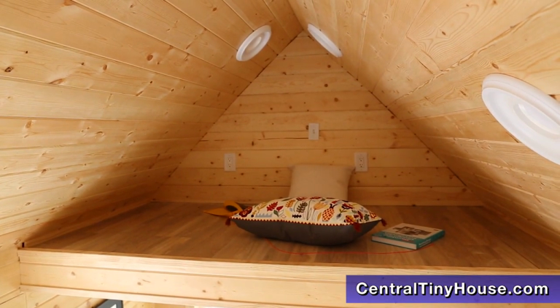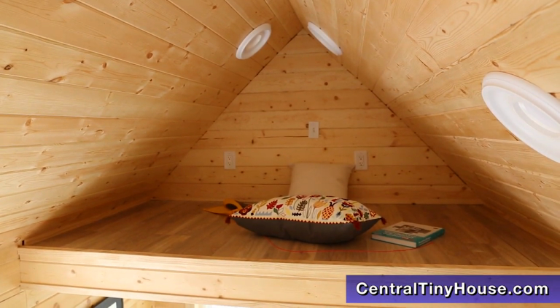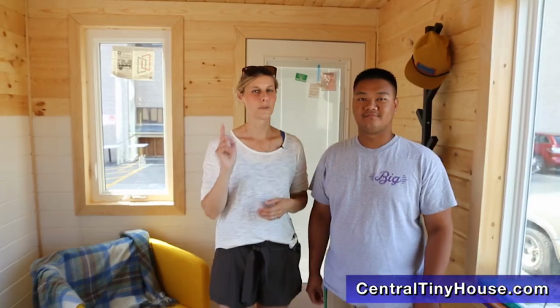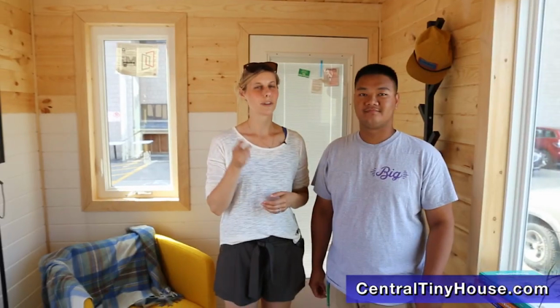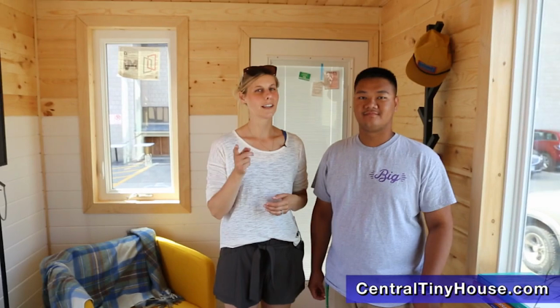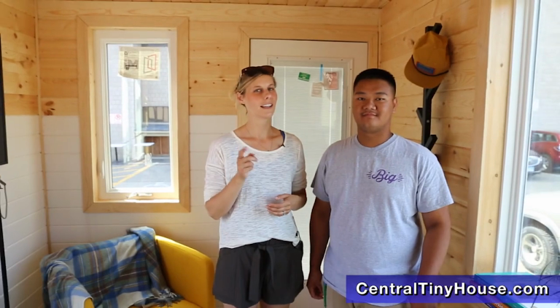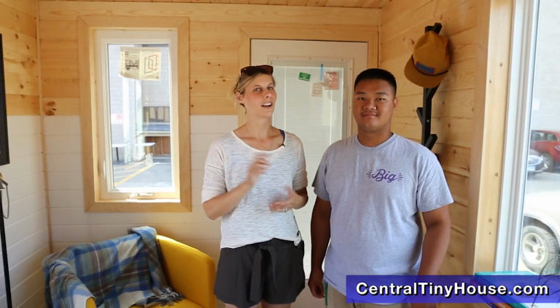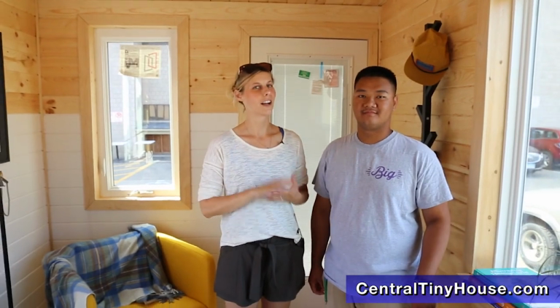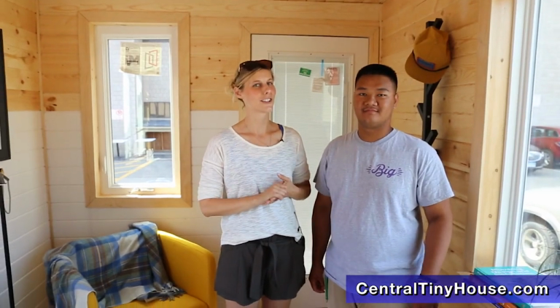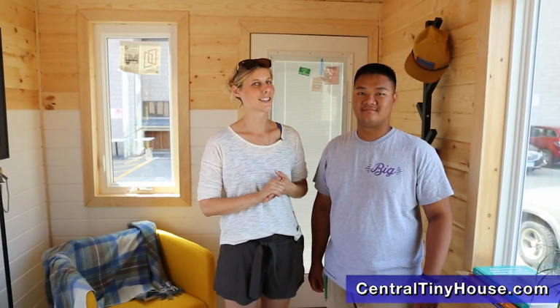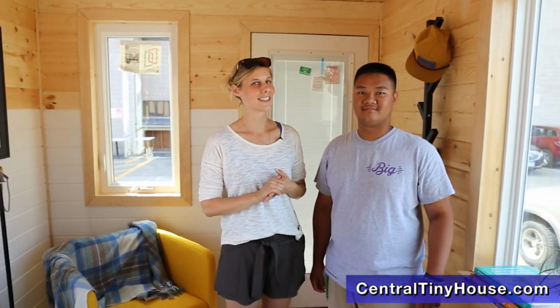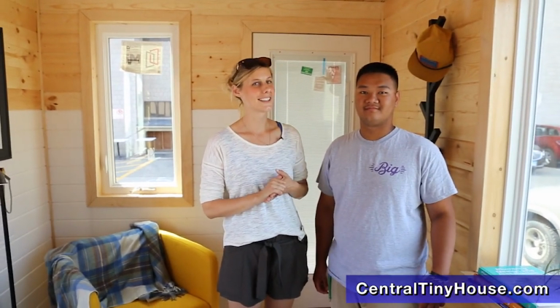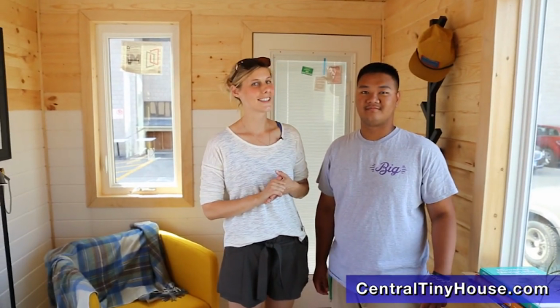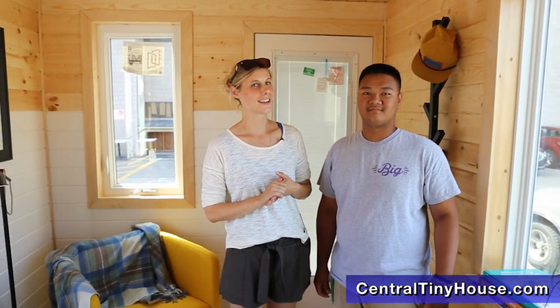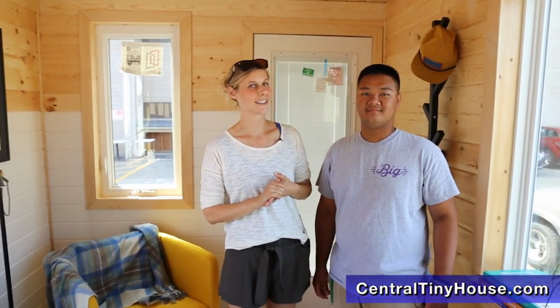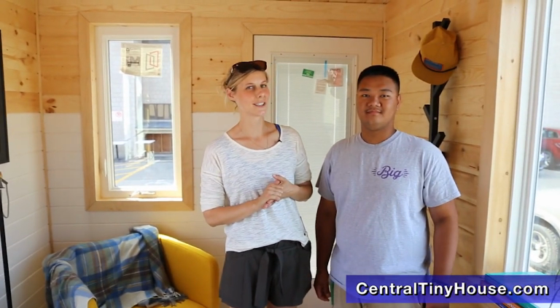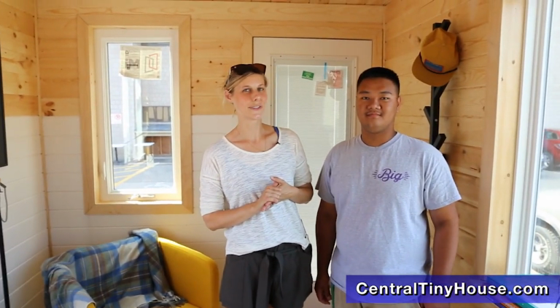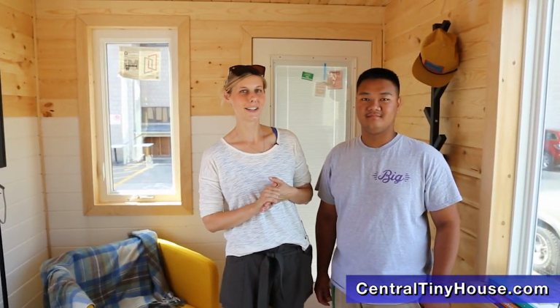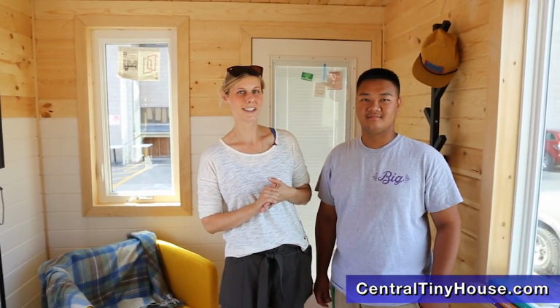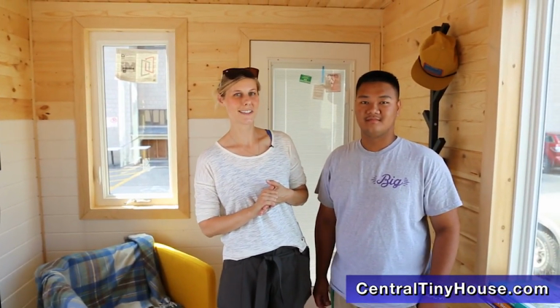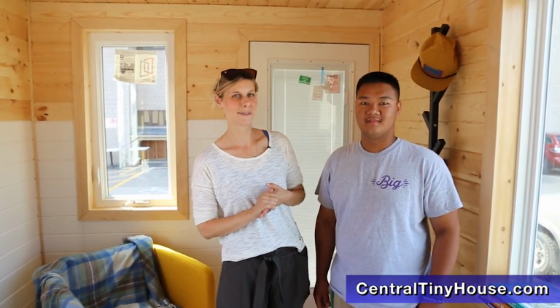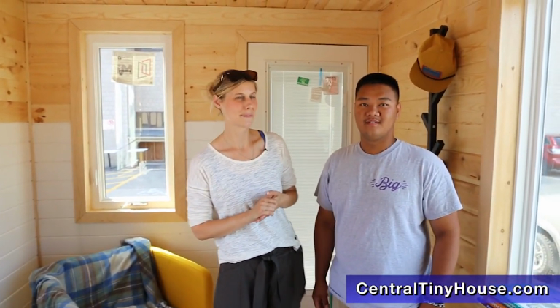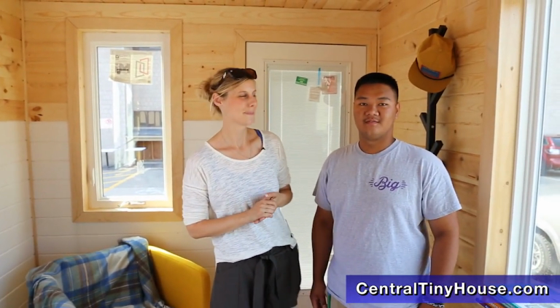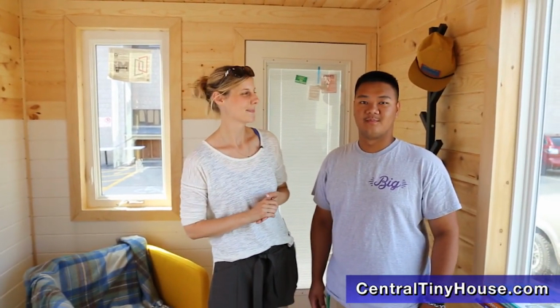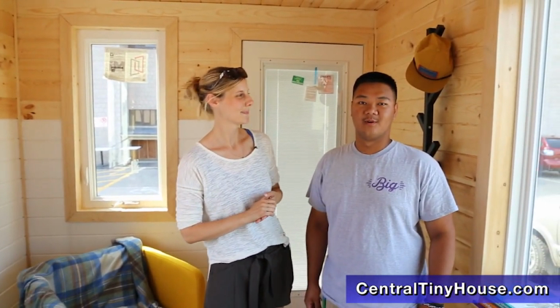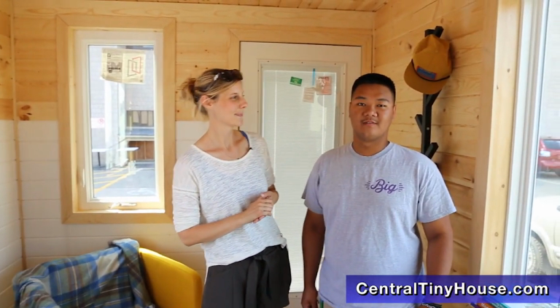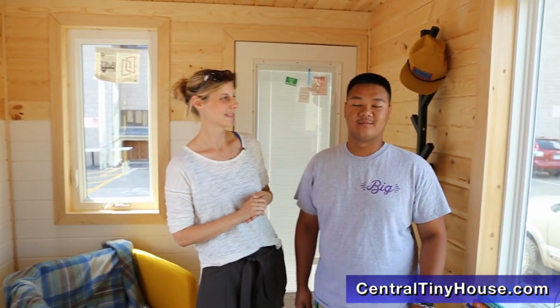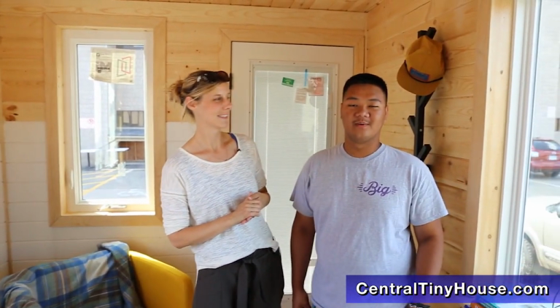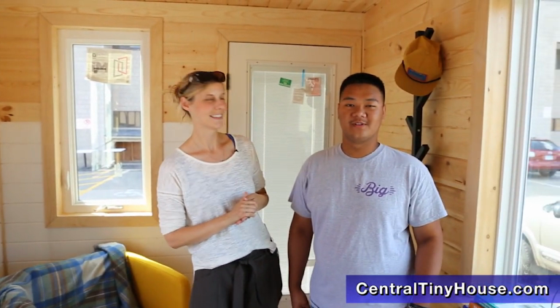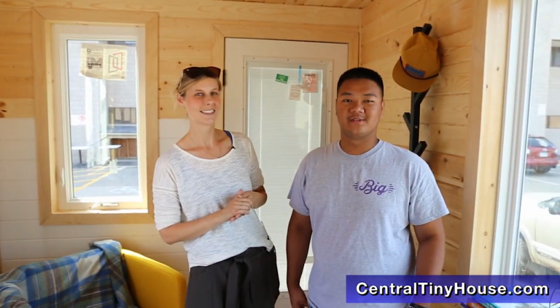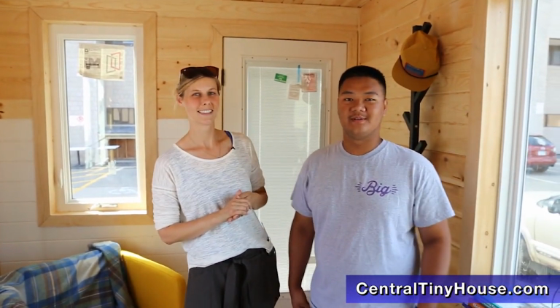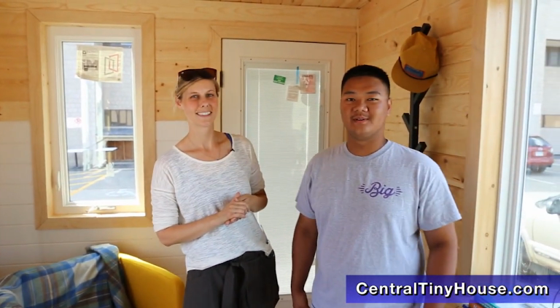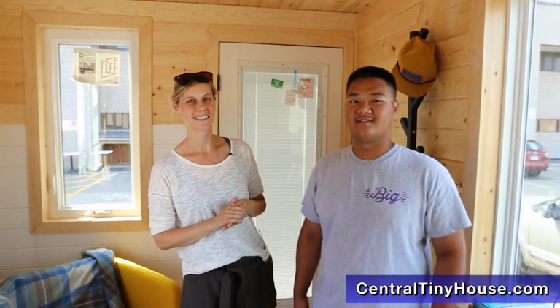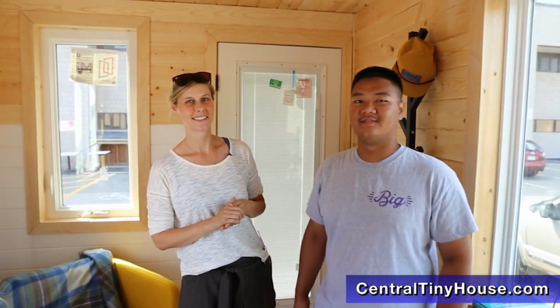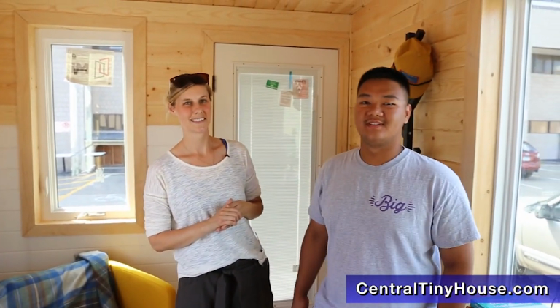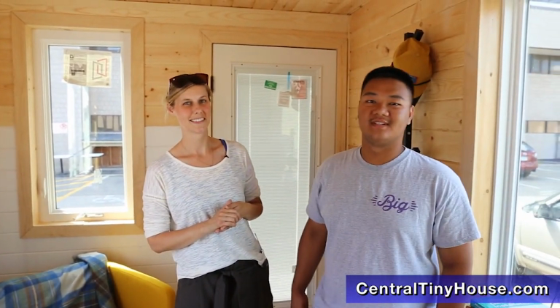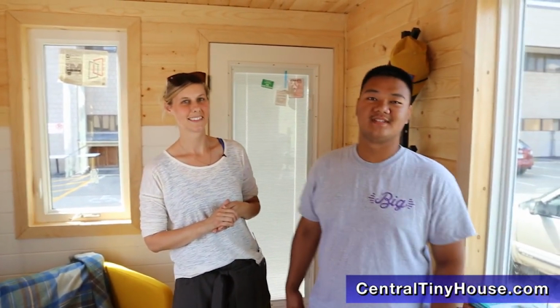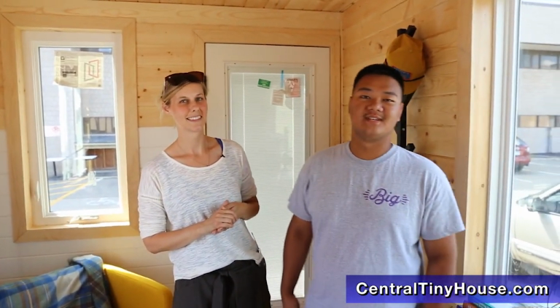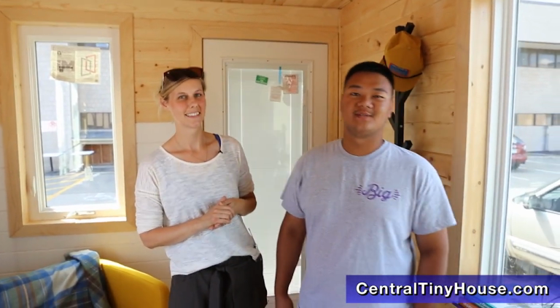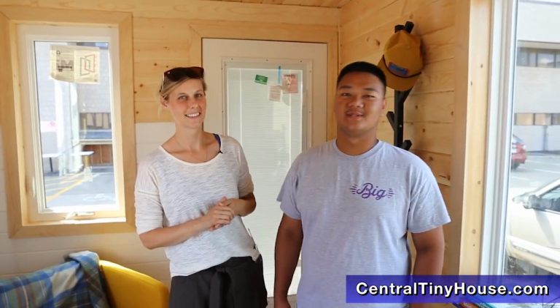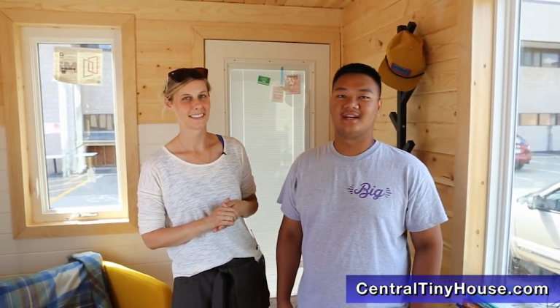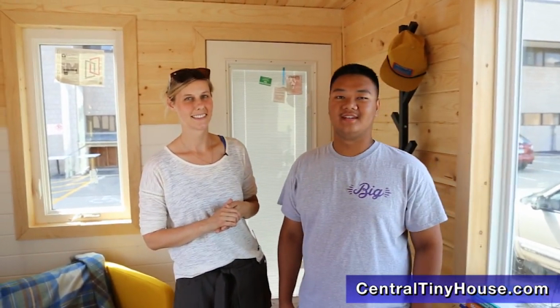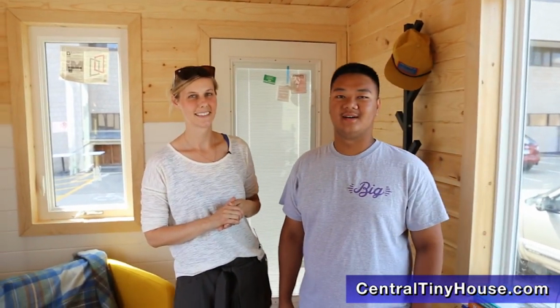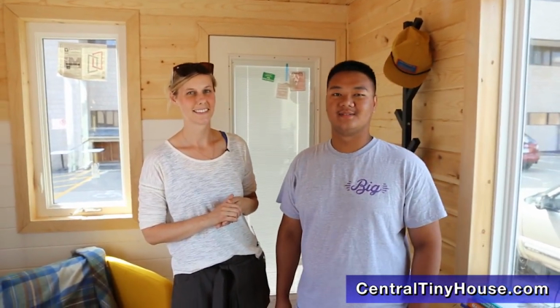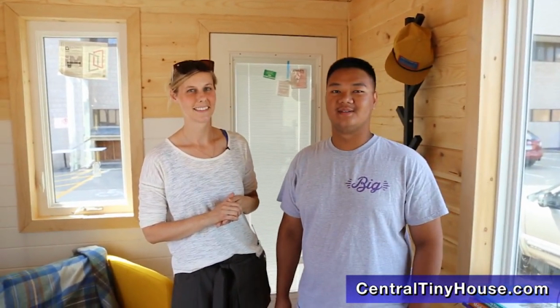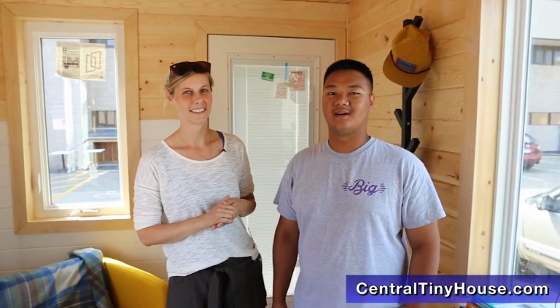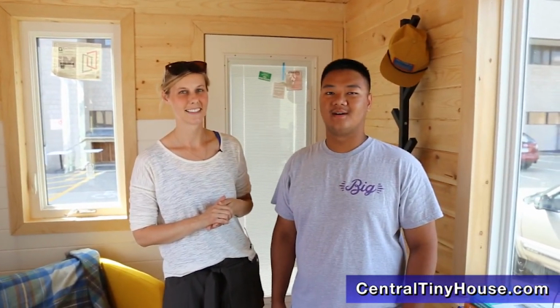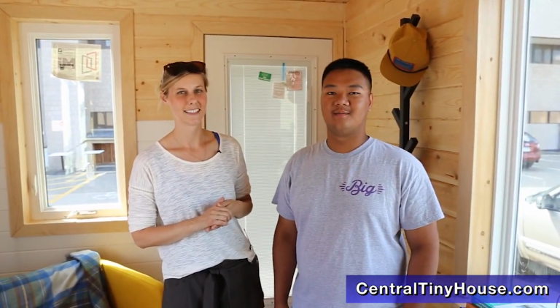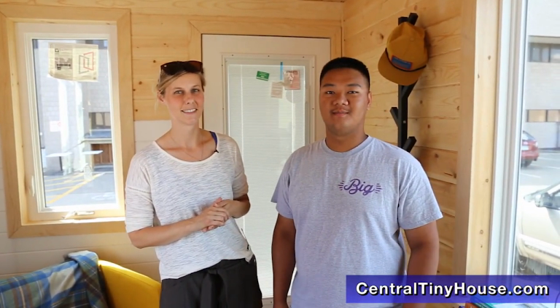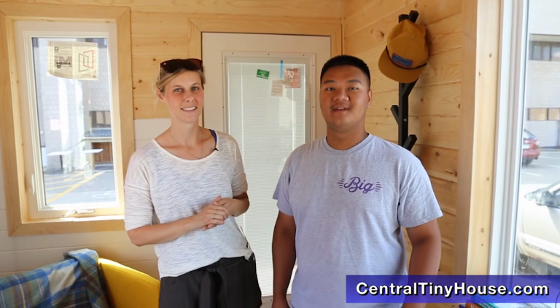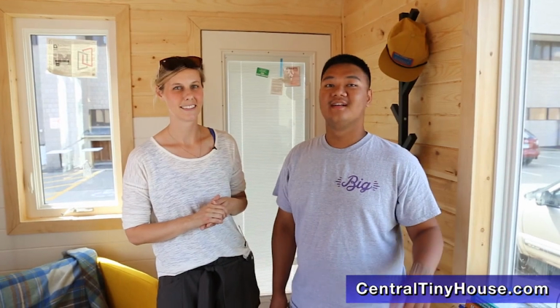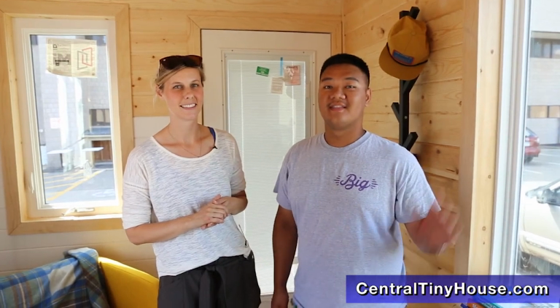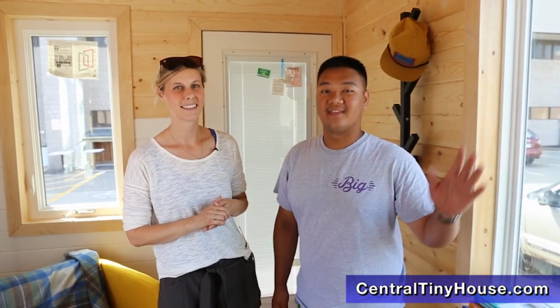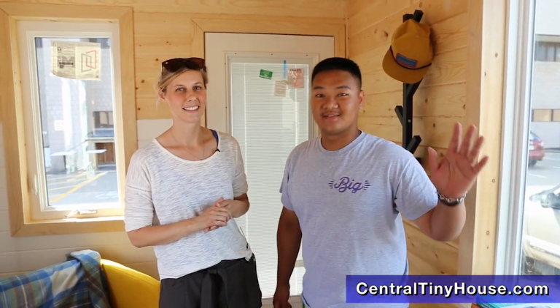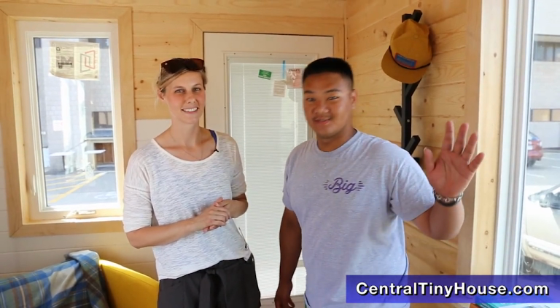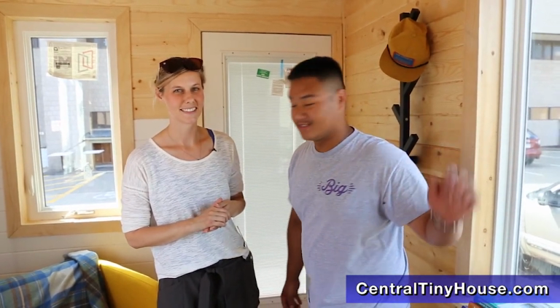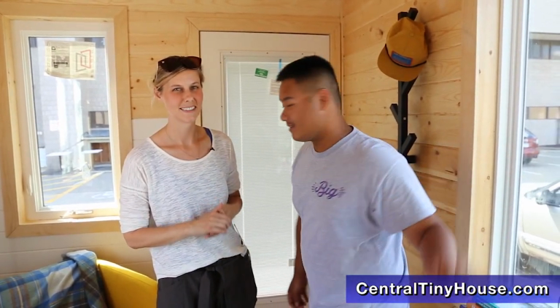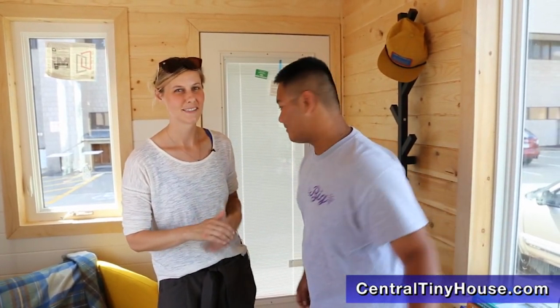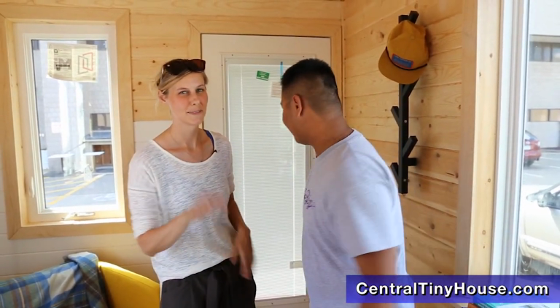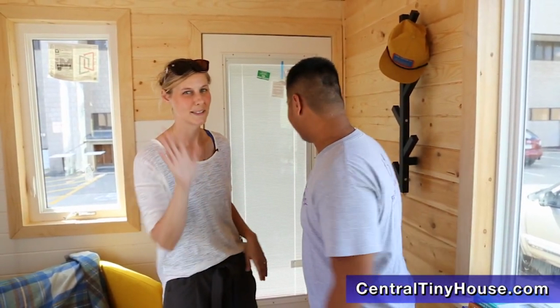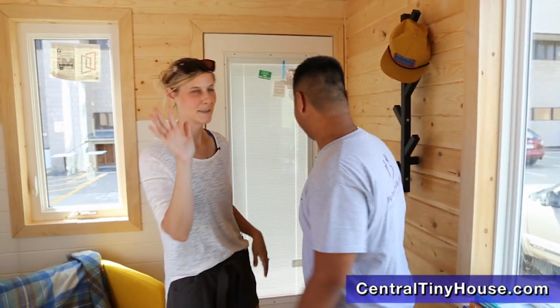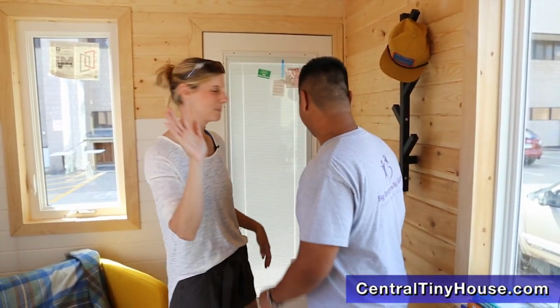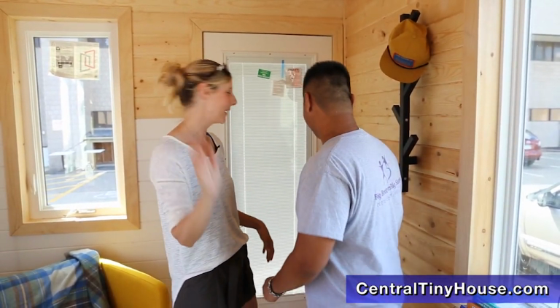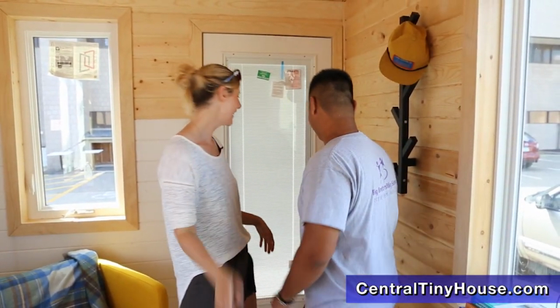Don't forget, auction starts August 1st. For more information you can visit centraltinyhouse.com. Thanks for stopping by. Bye.